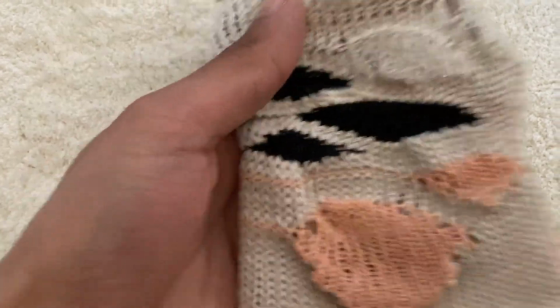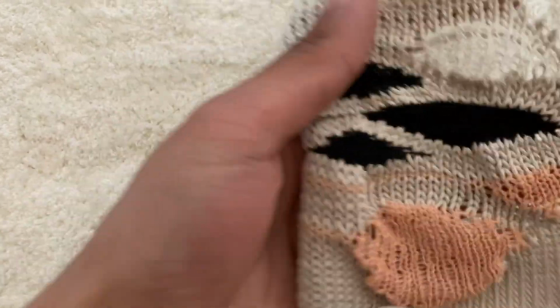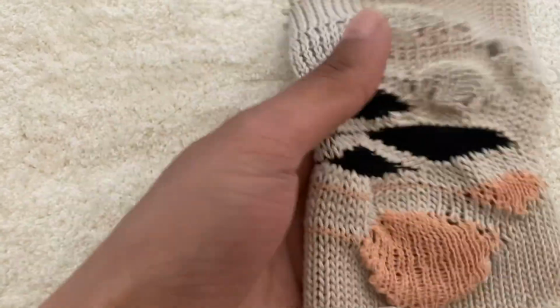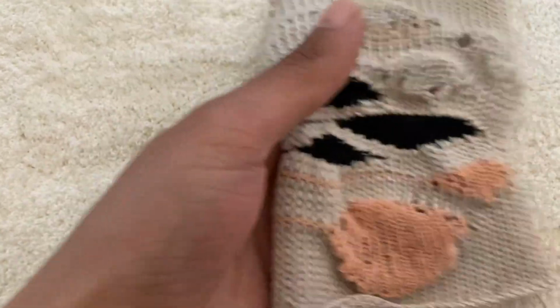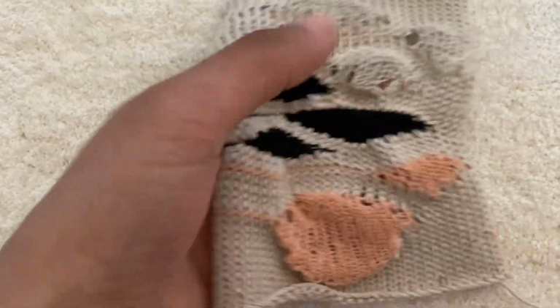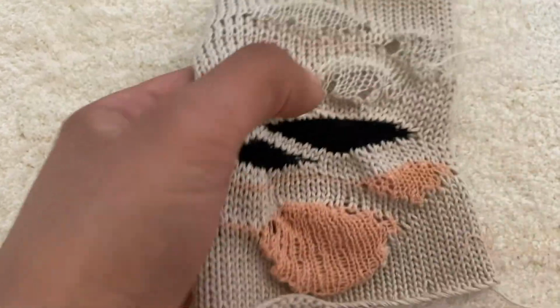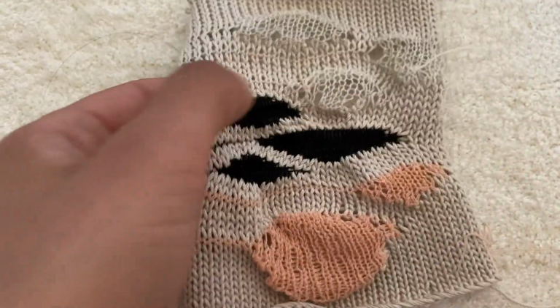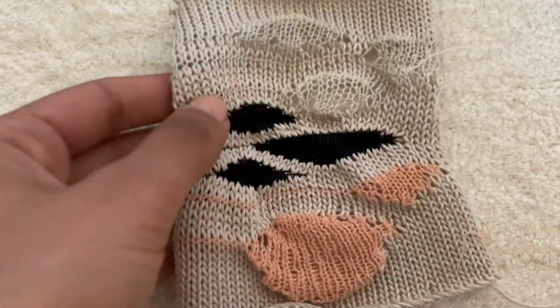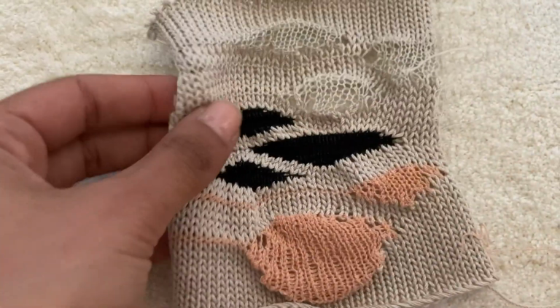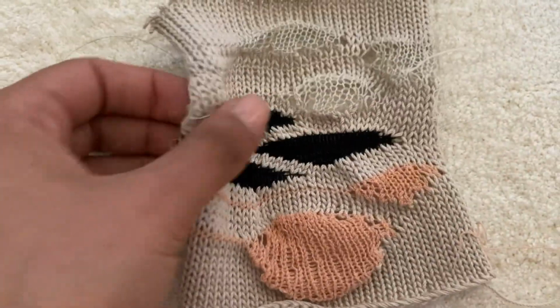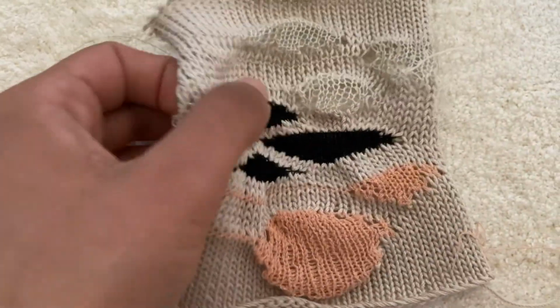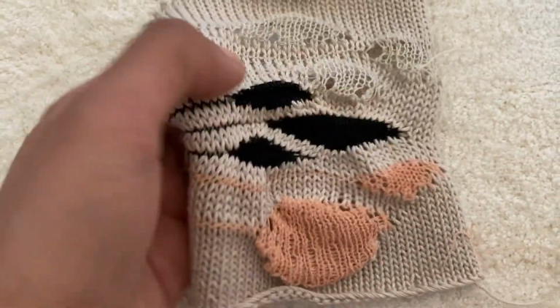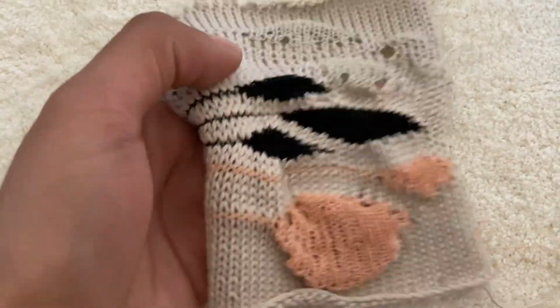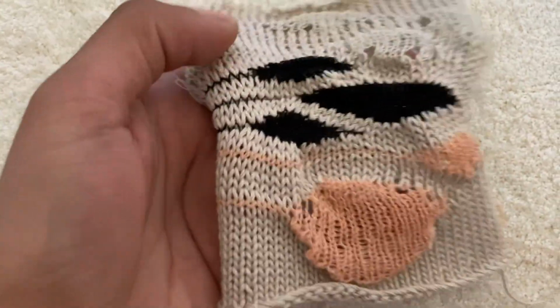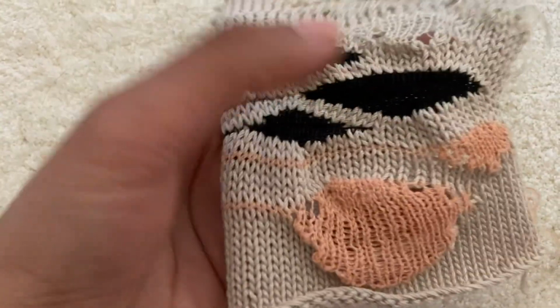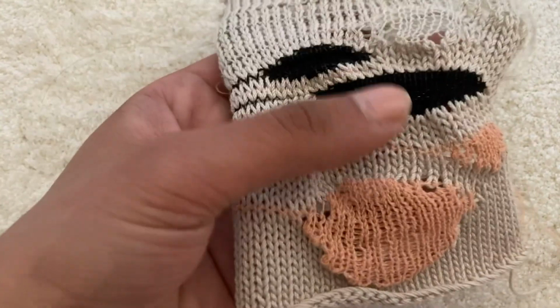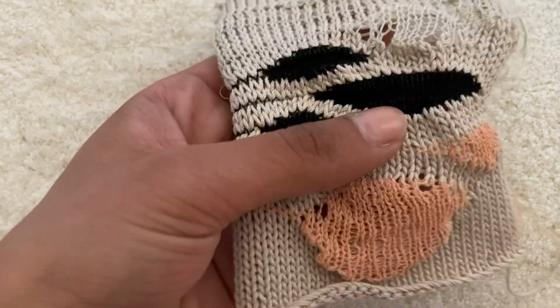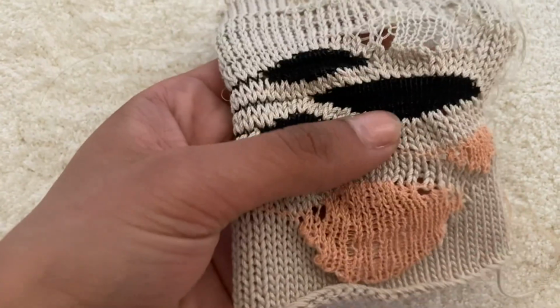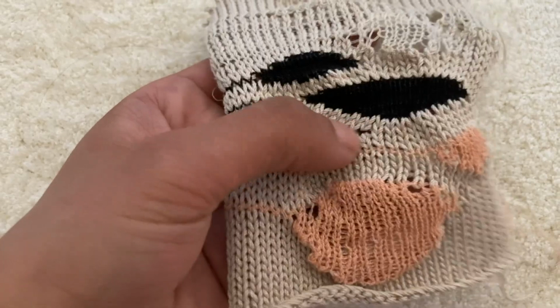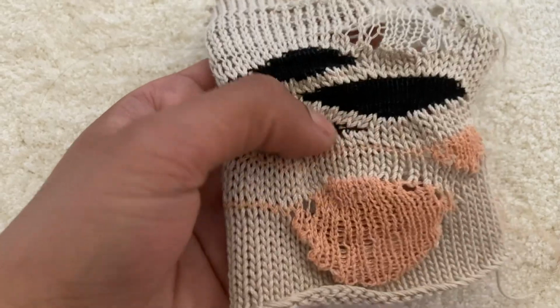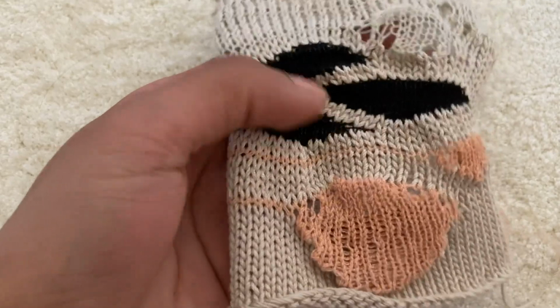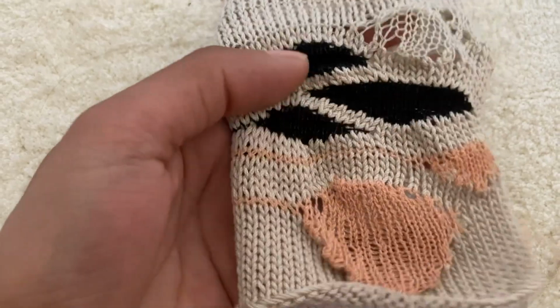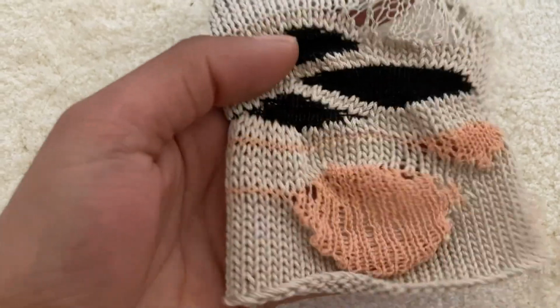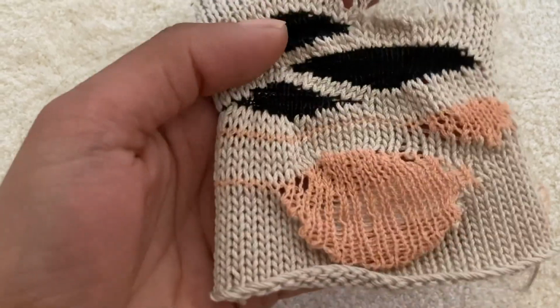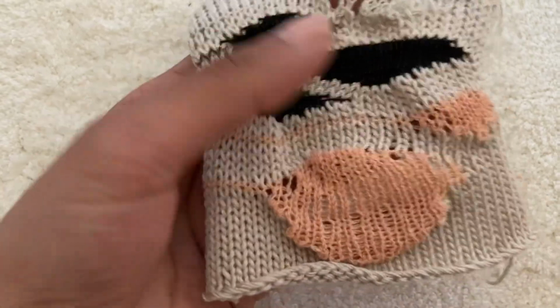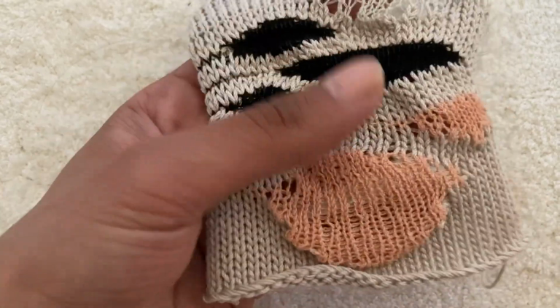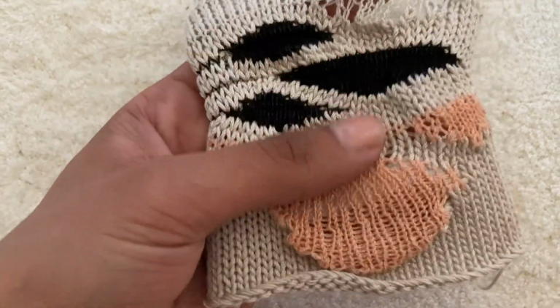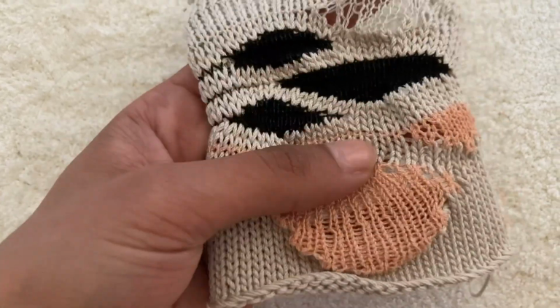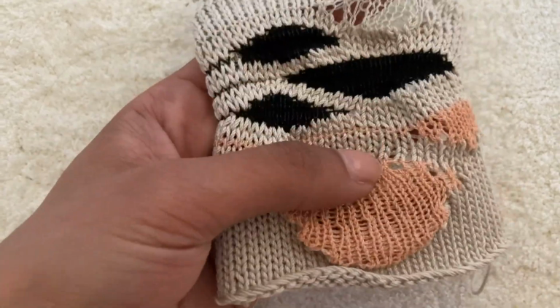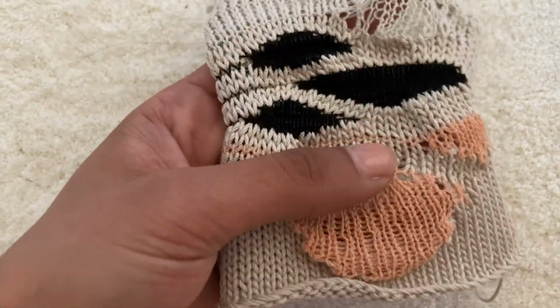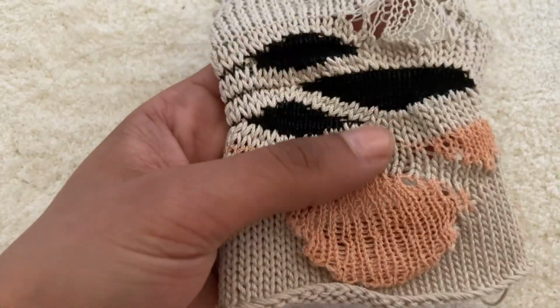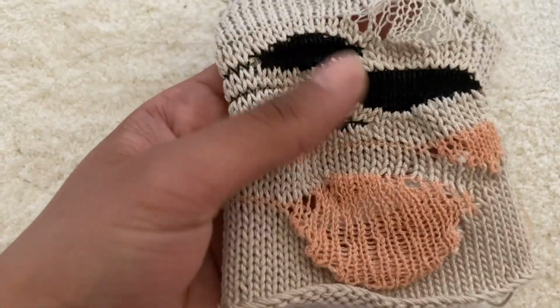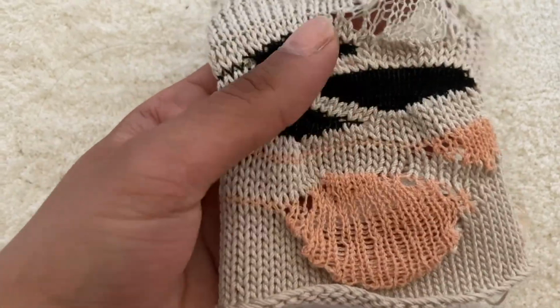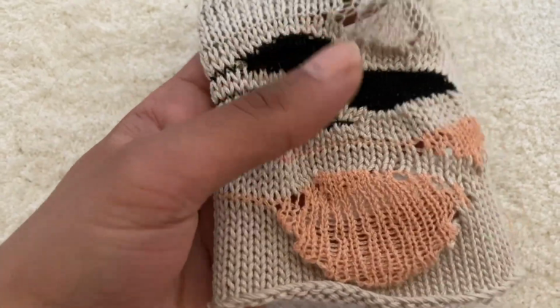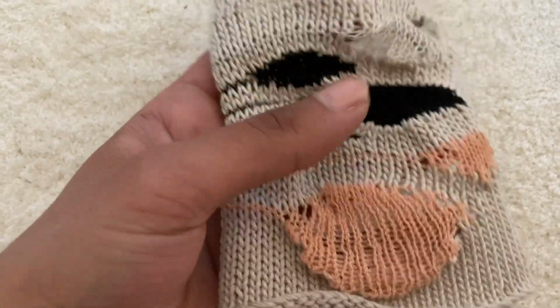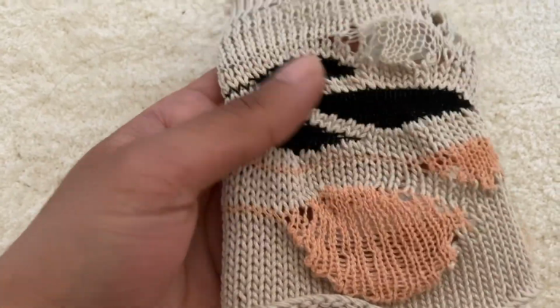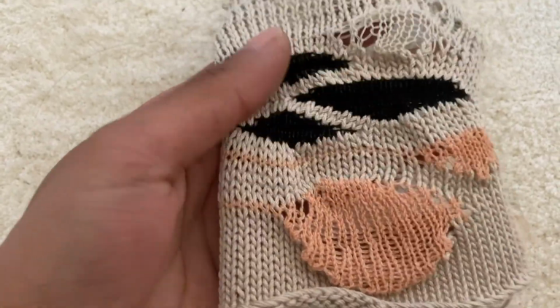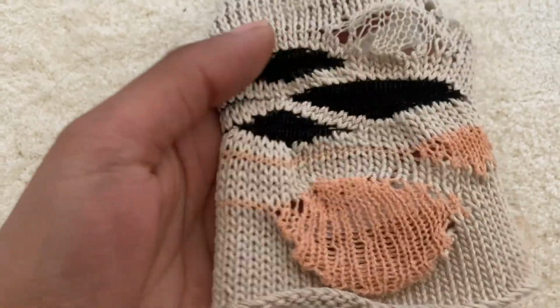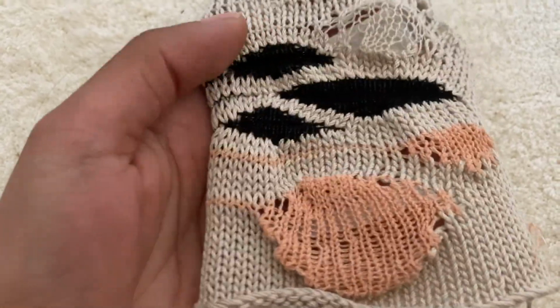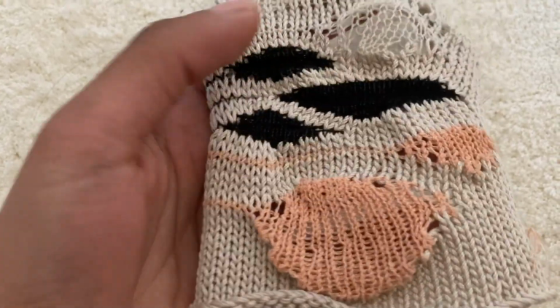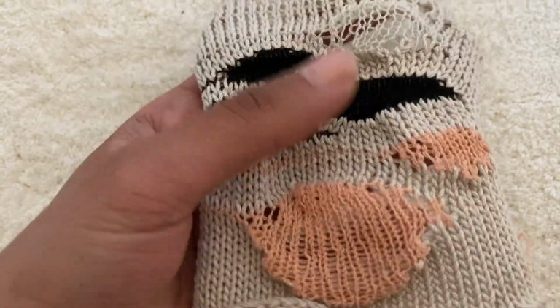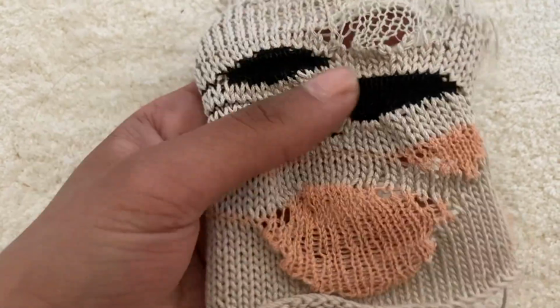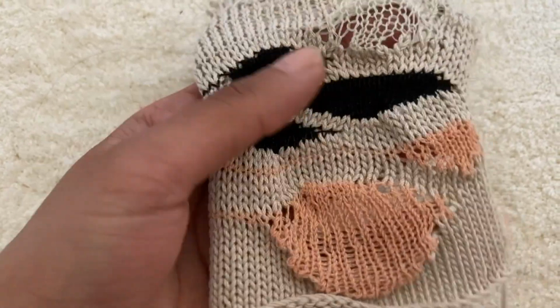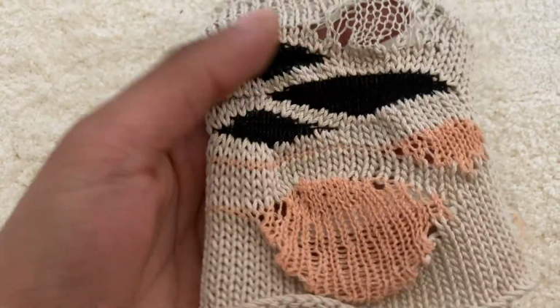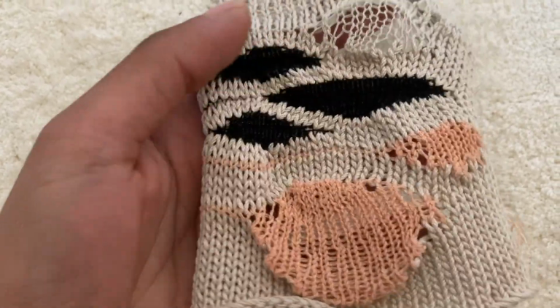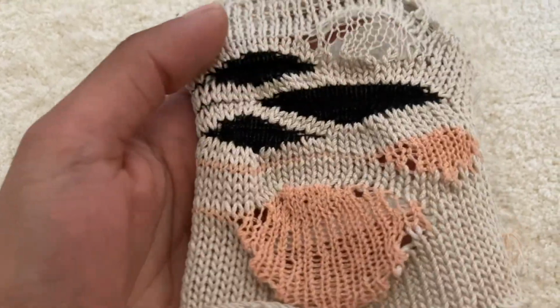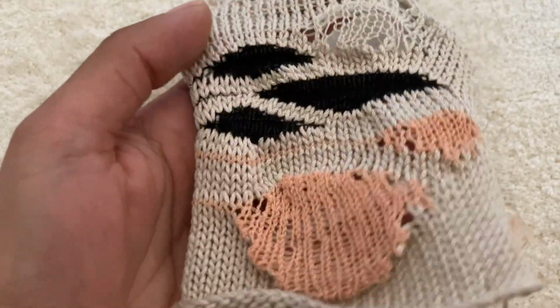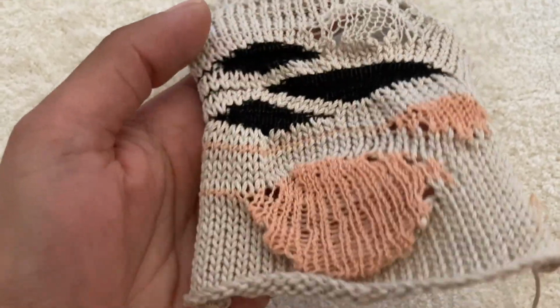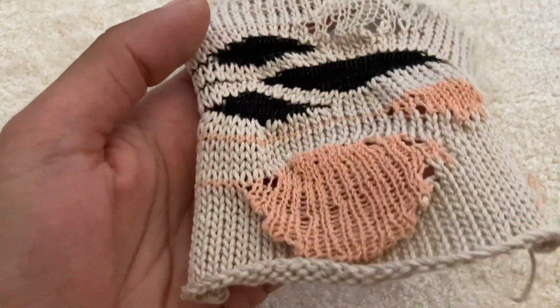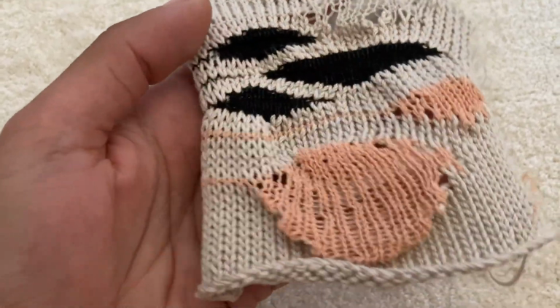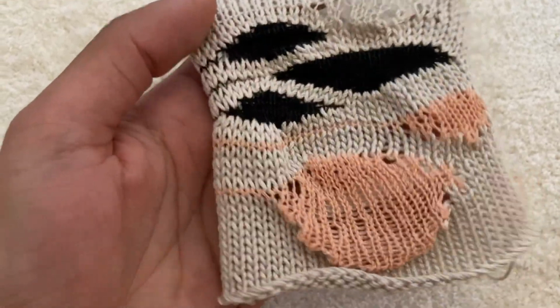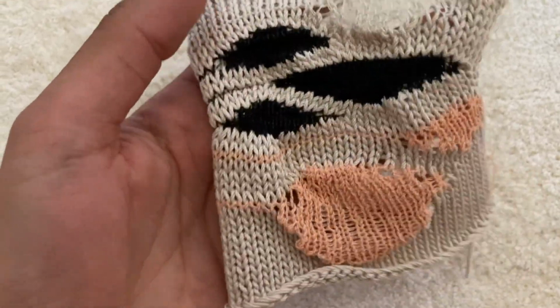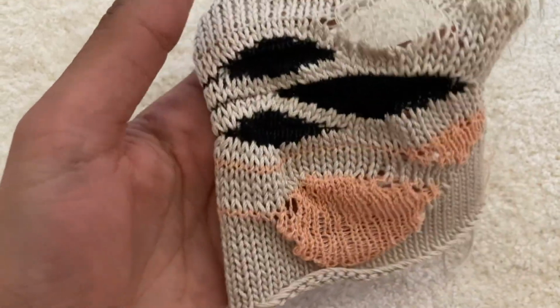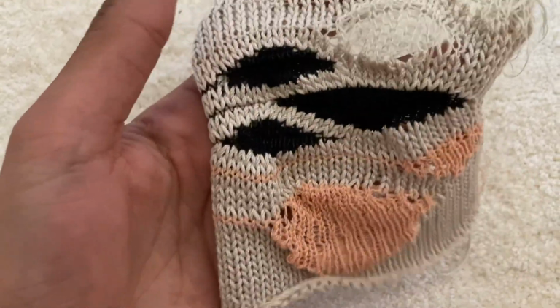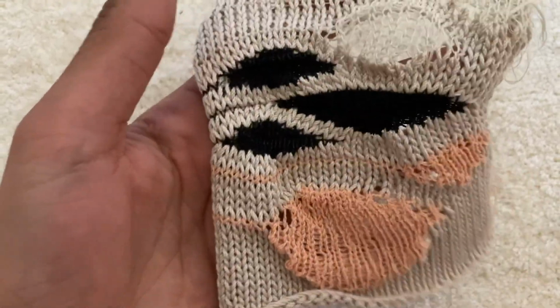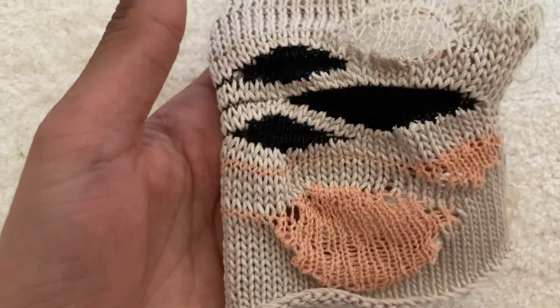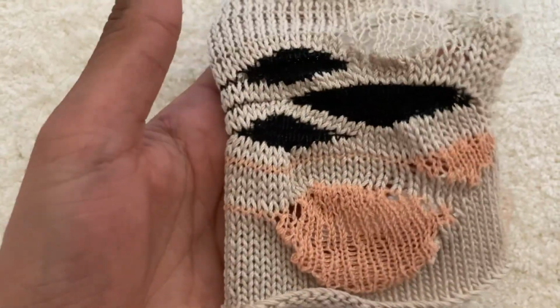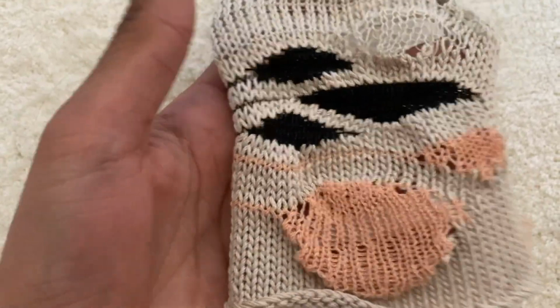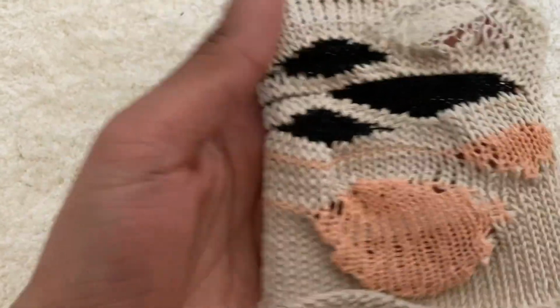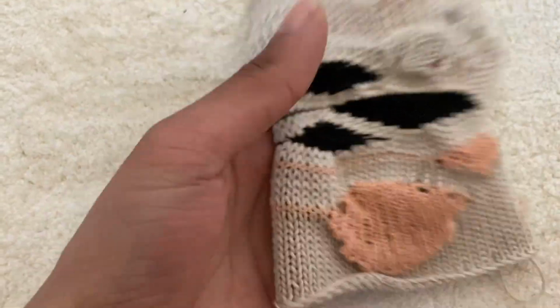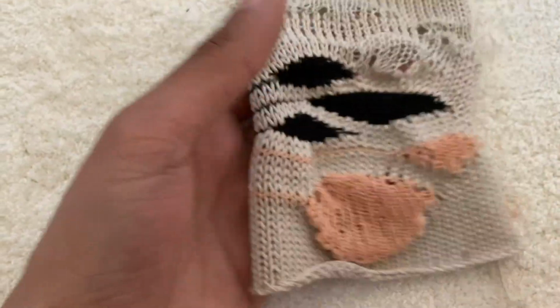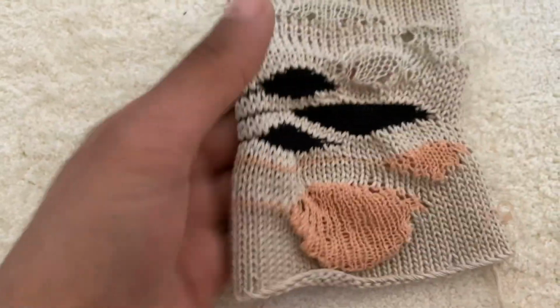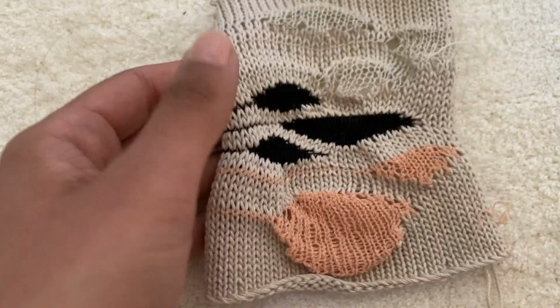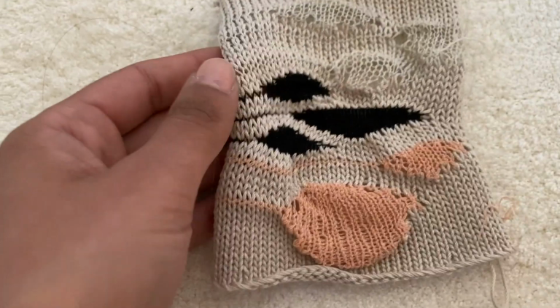Definitely do not give up with this technique — try and experiment and just play around plenty to see what you can come up with.